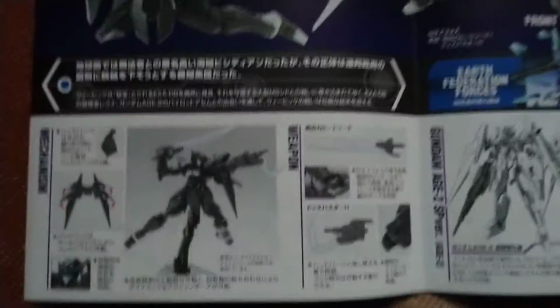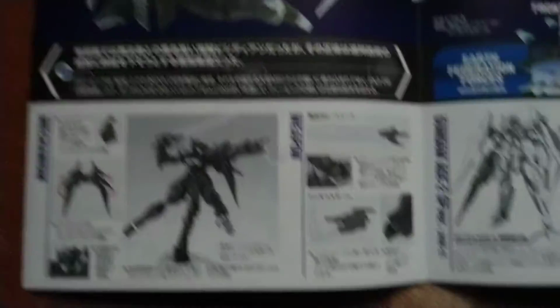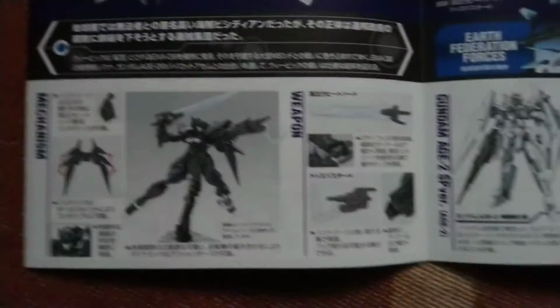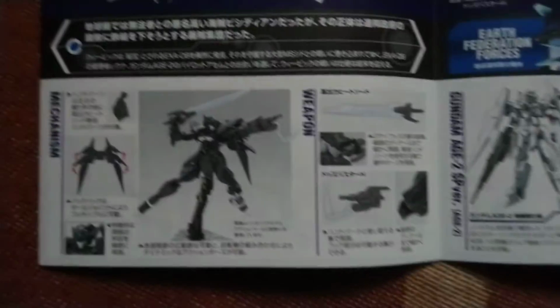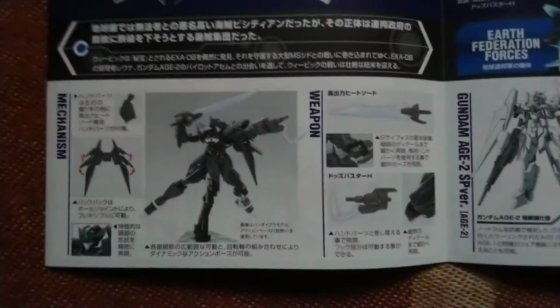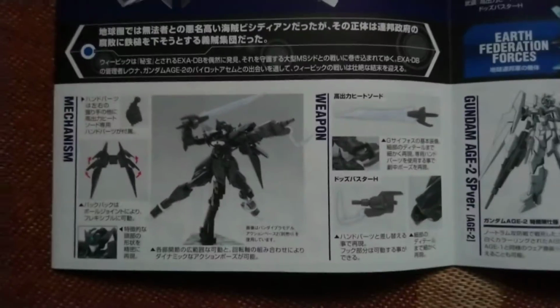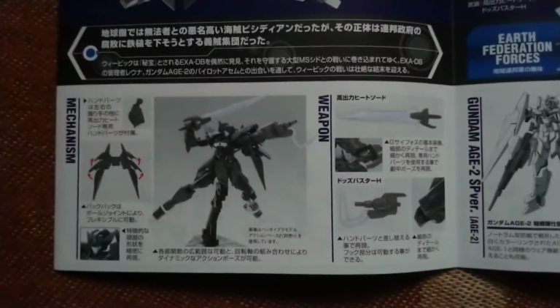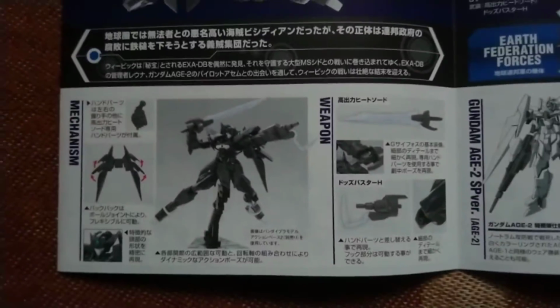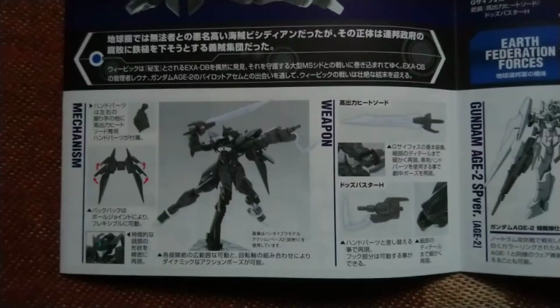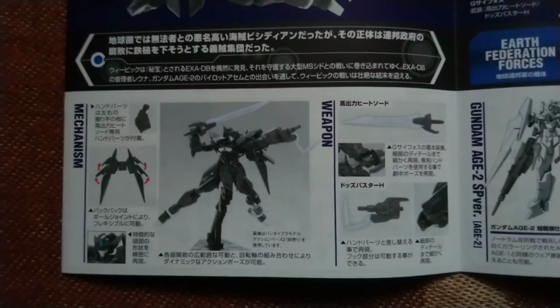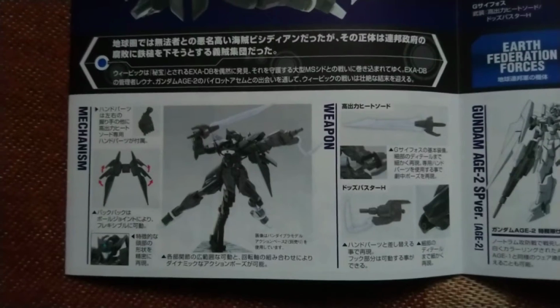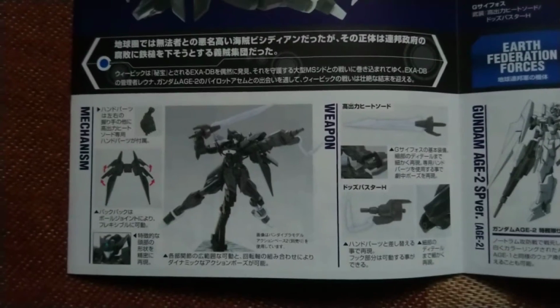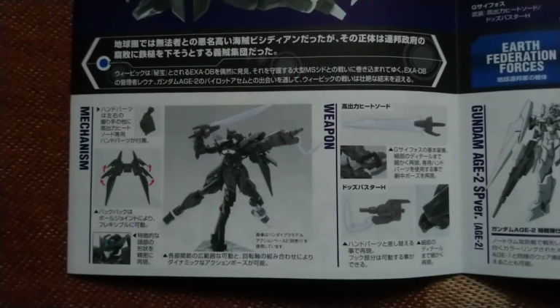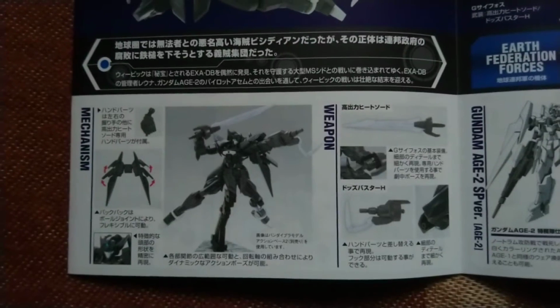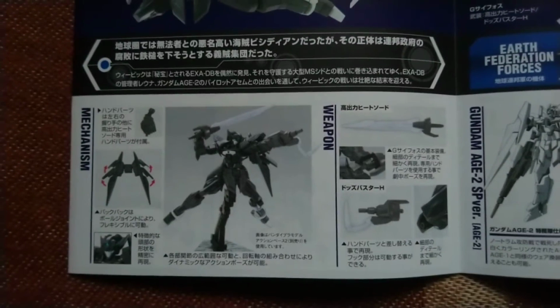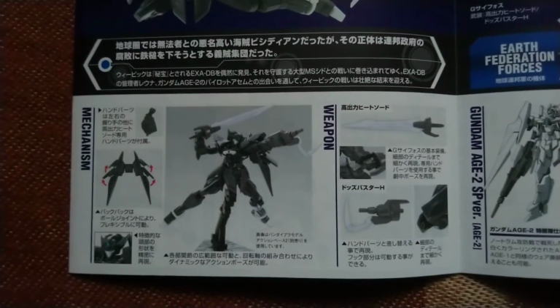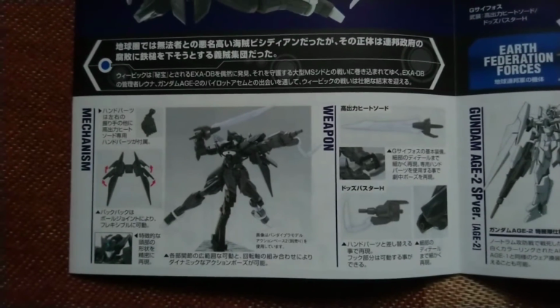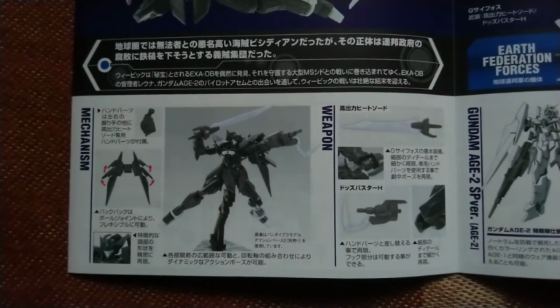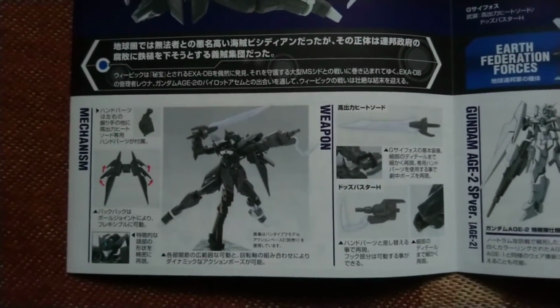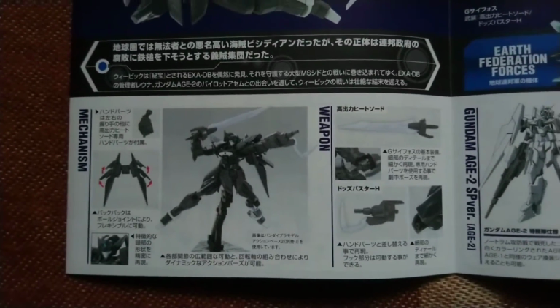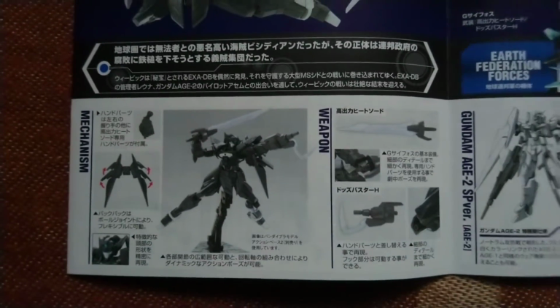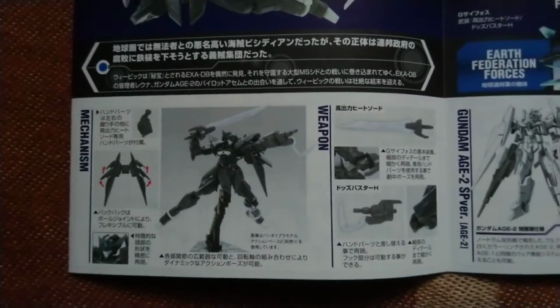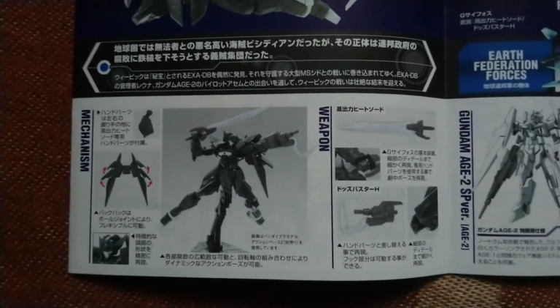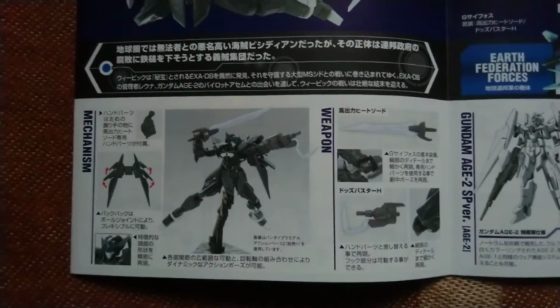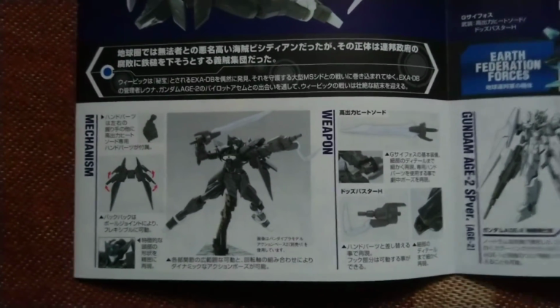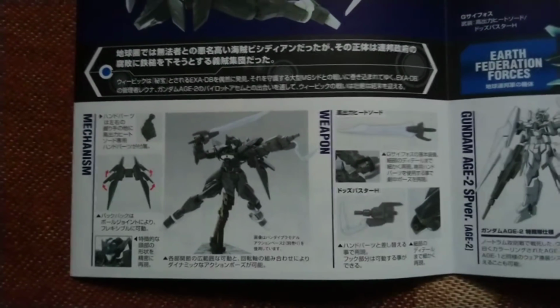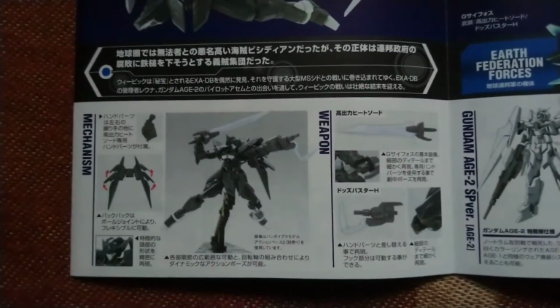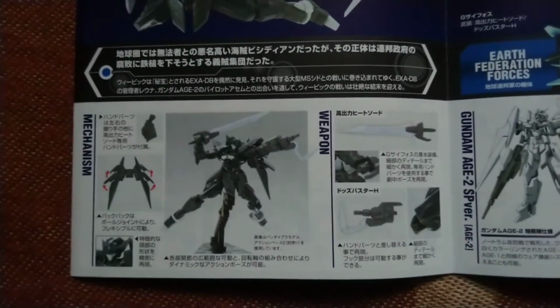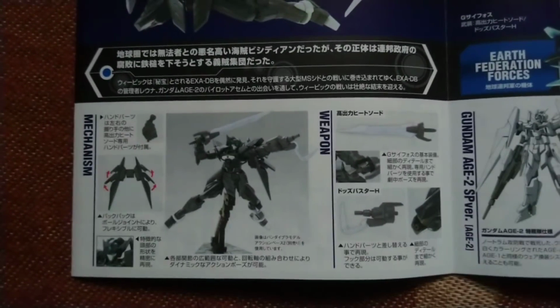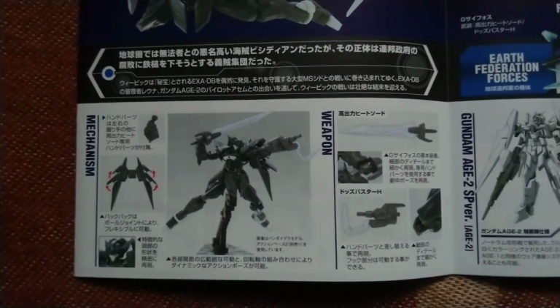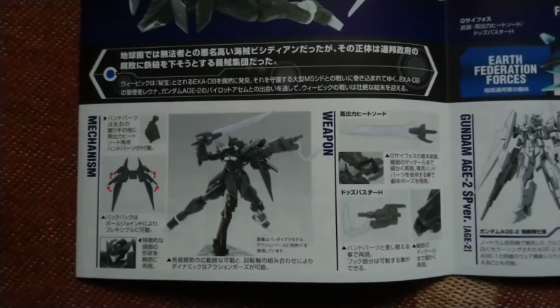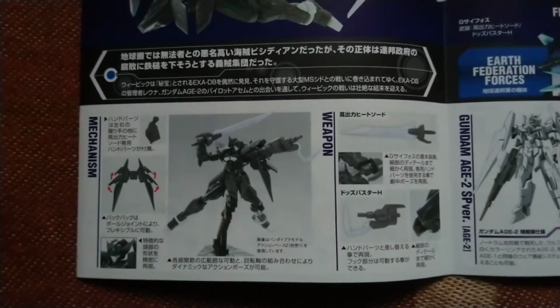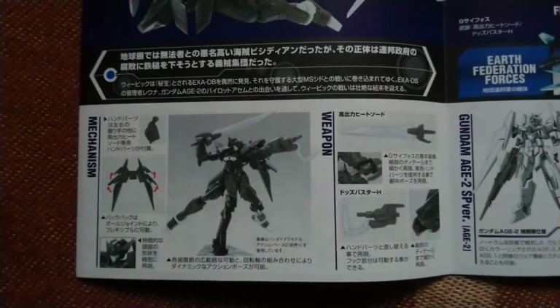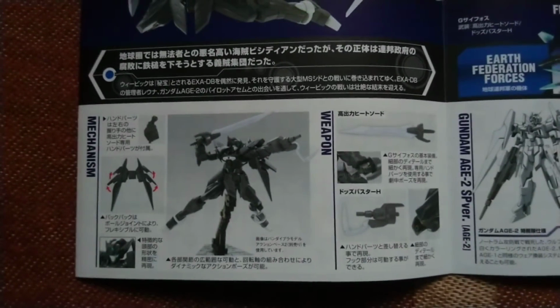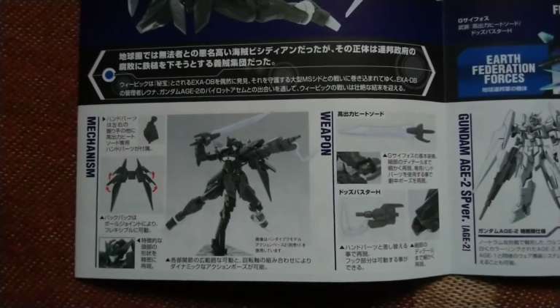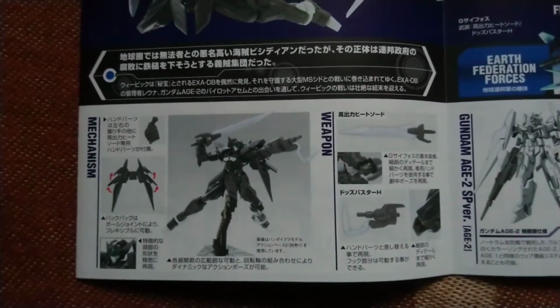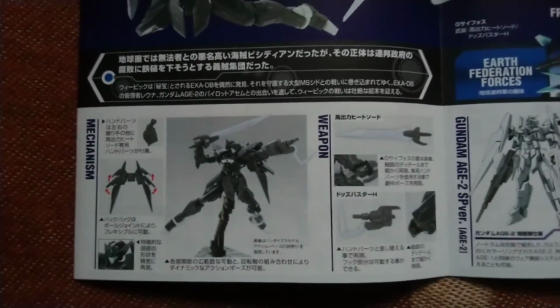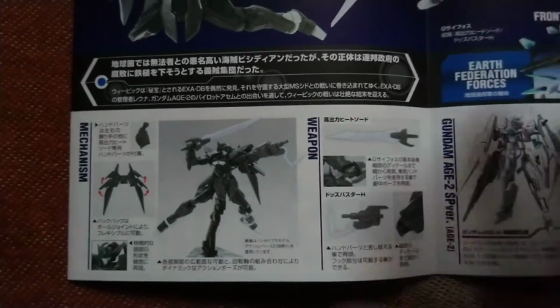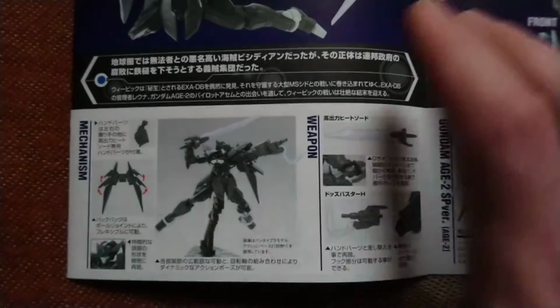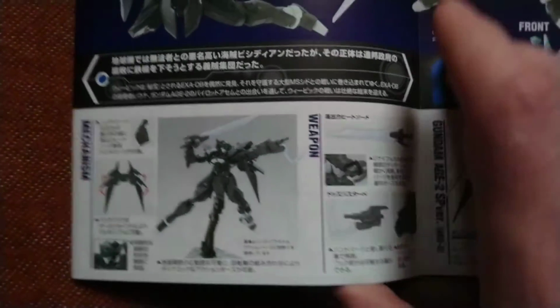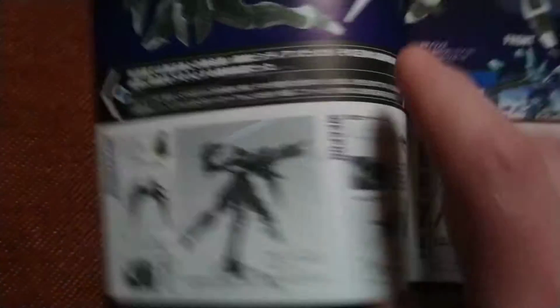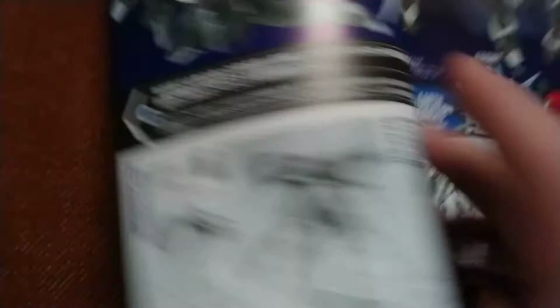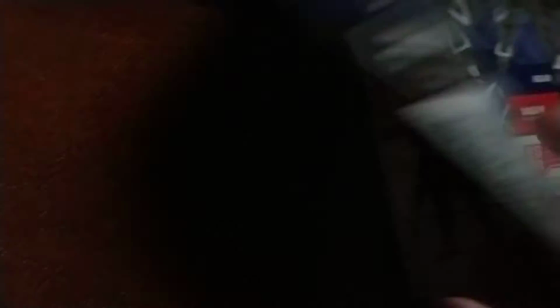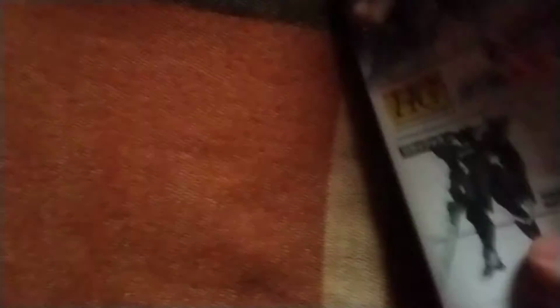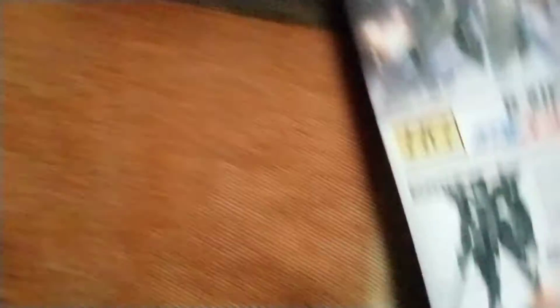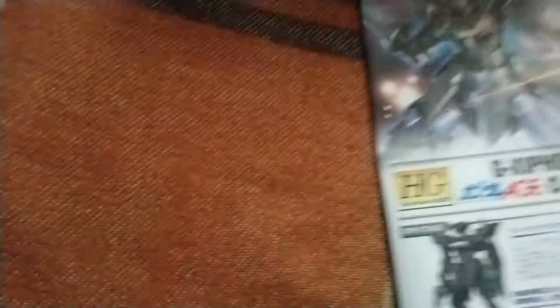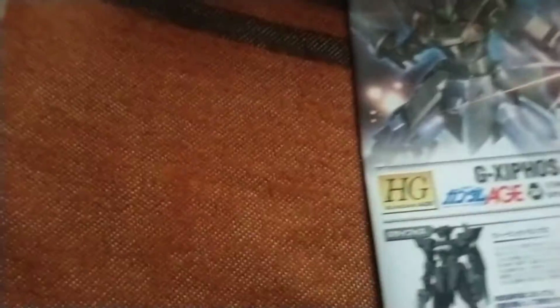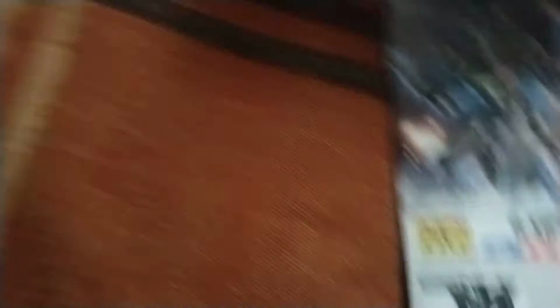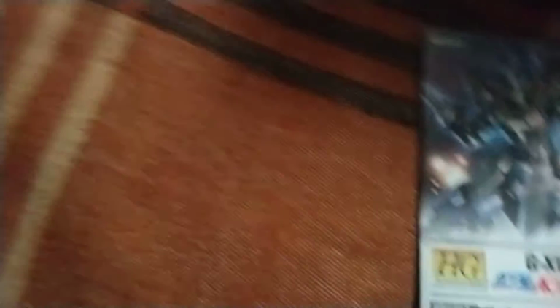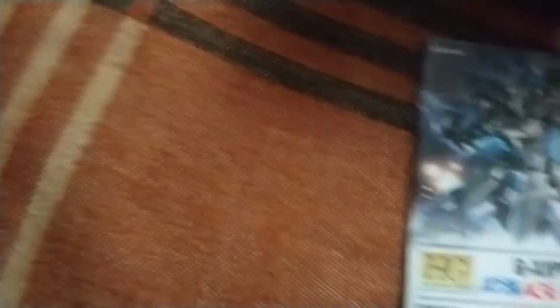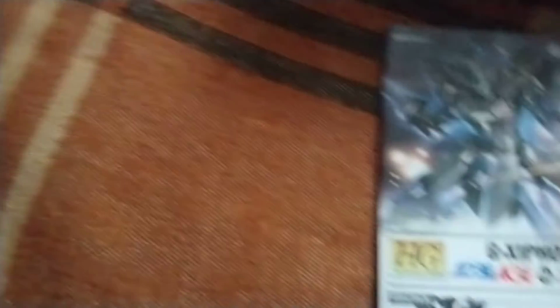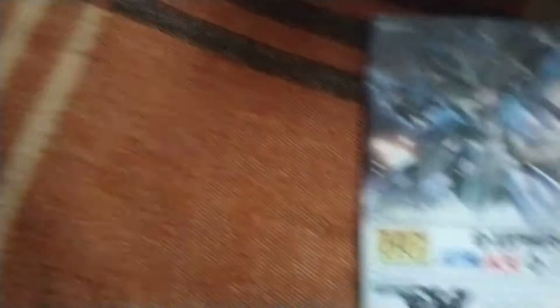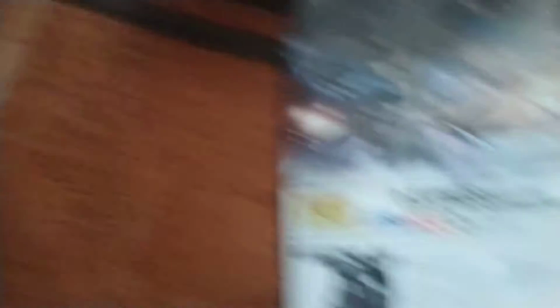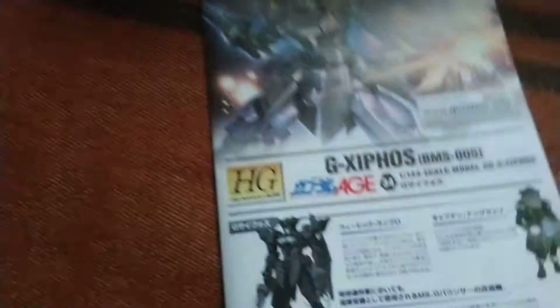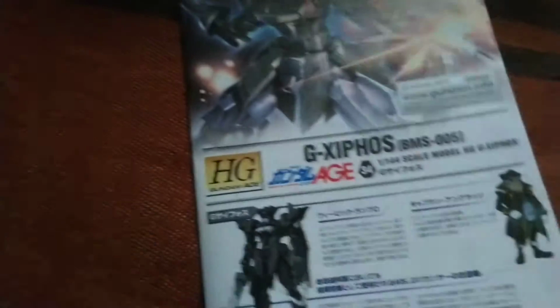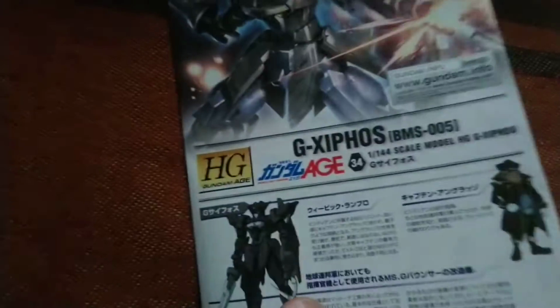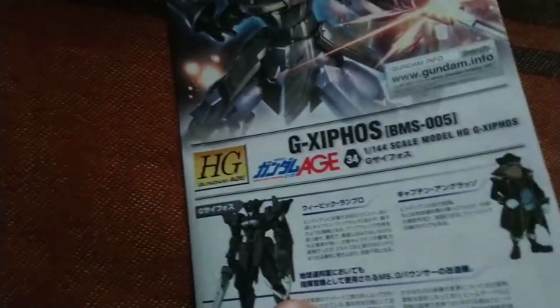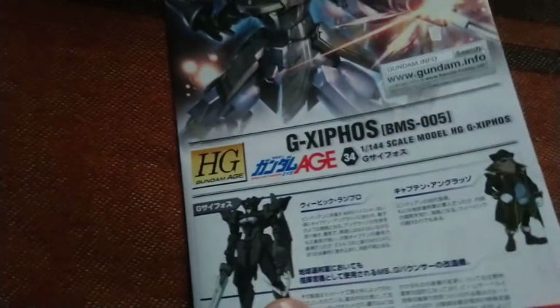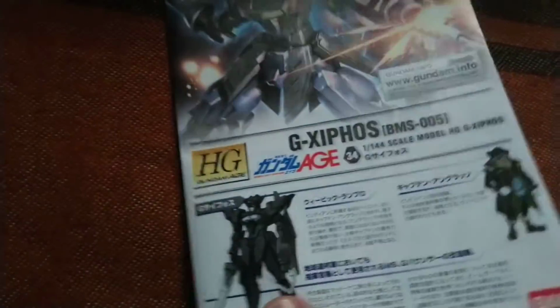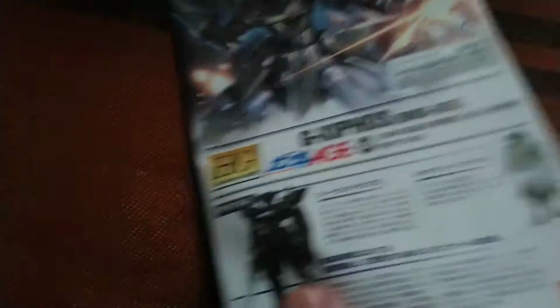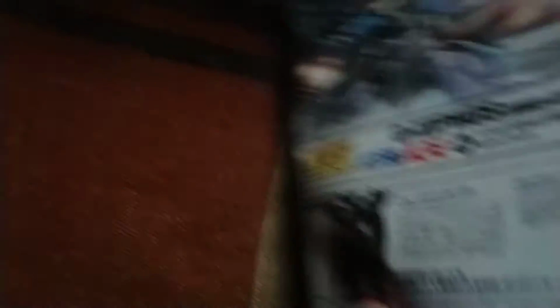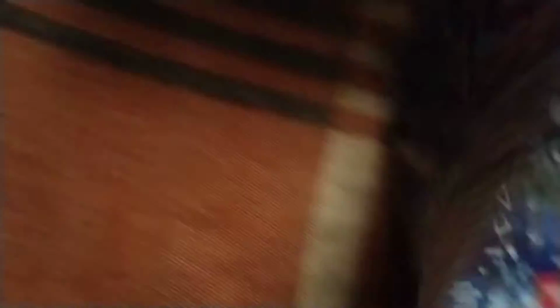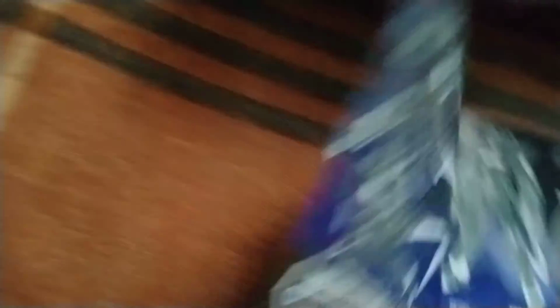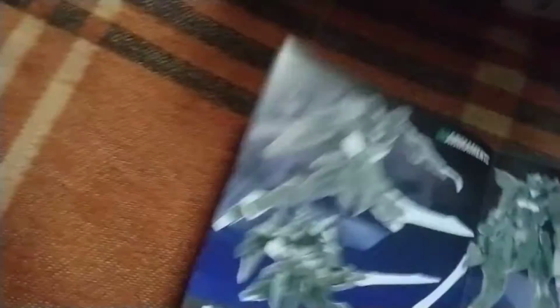Here we have epic poses of the G-axis. I'm not missing anything — I'm not missing anything, G-xifos.